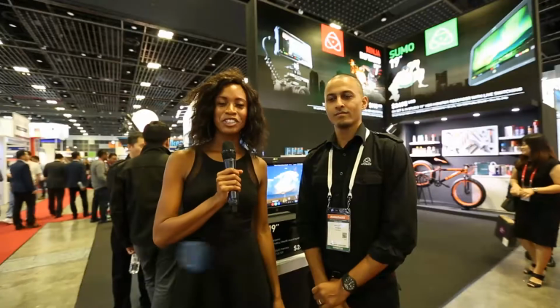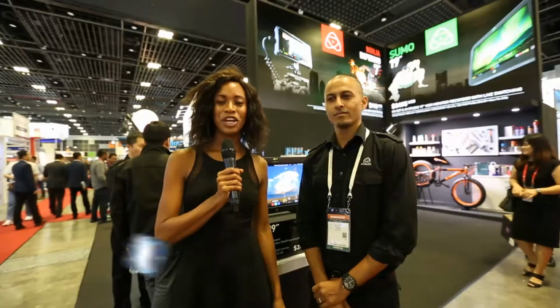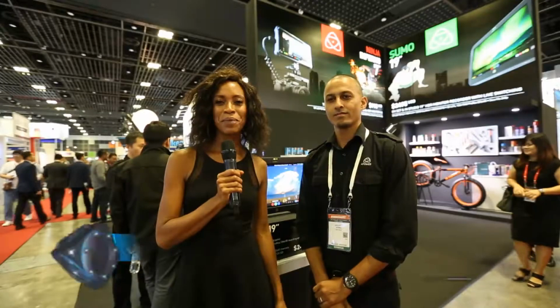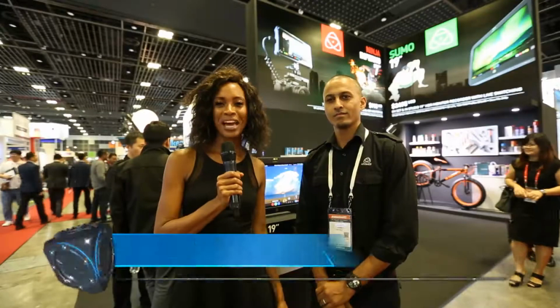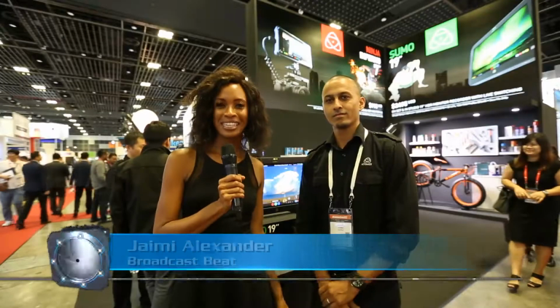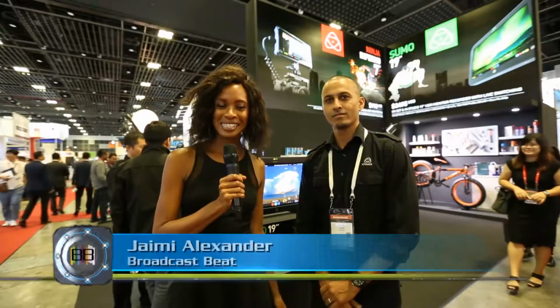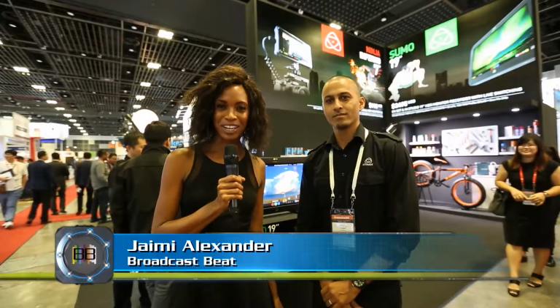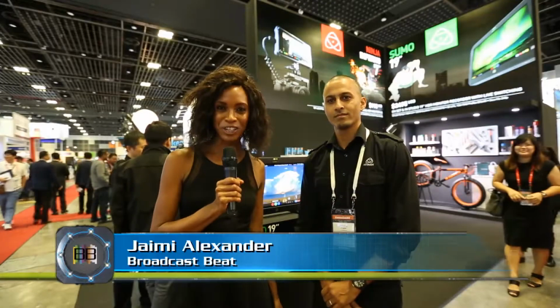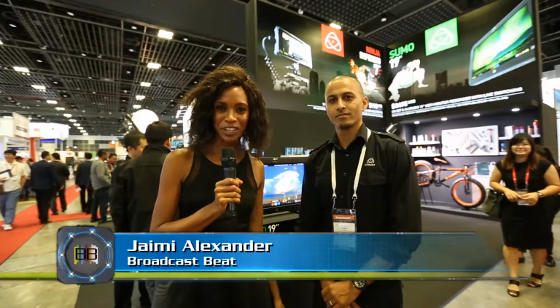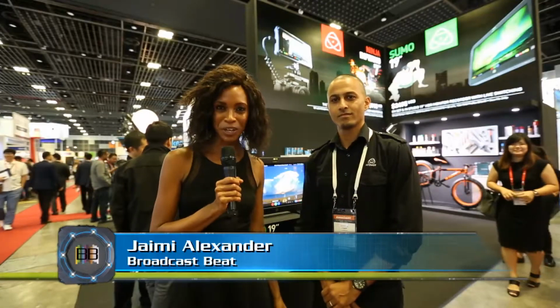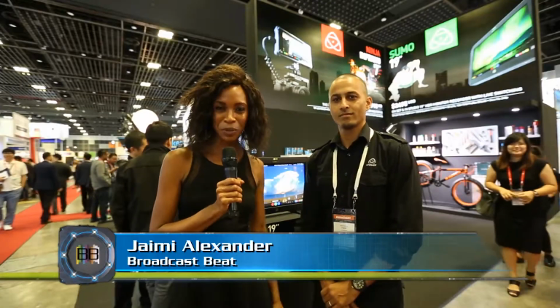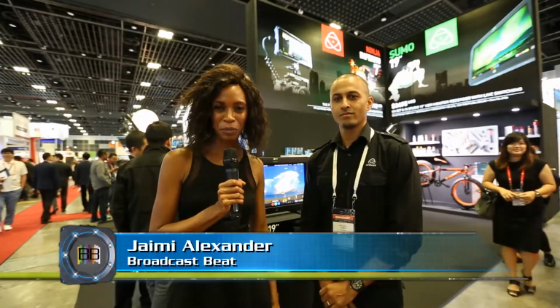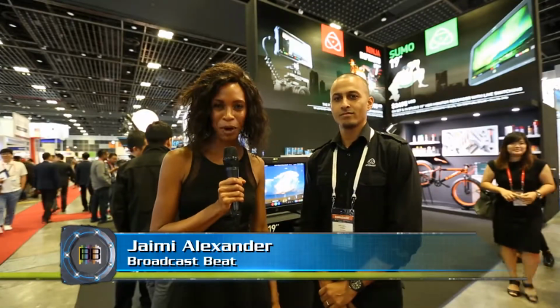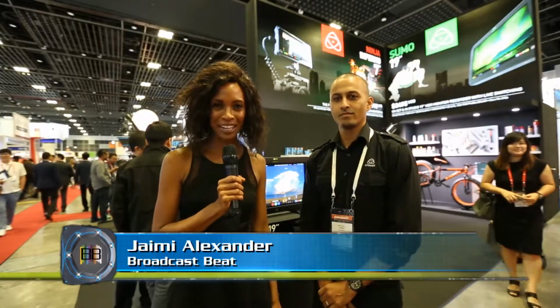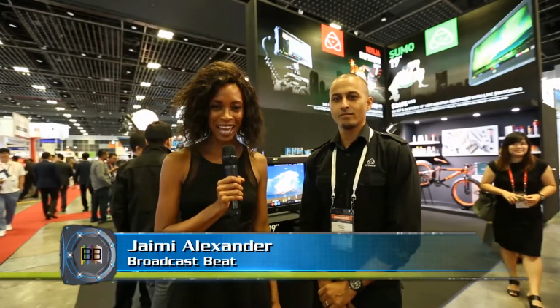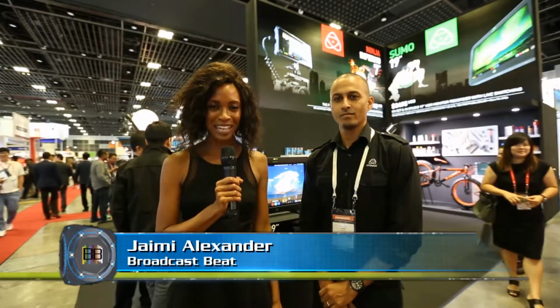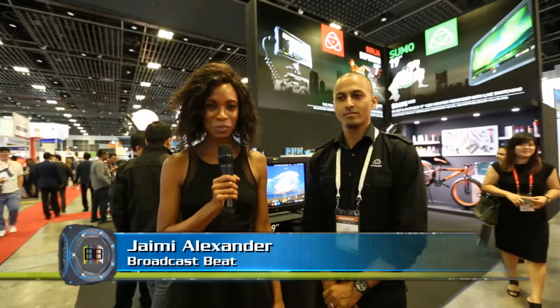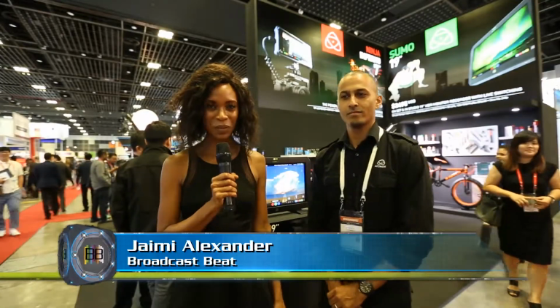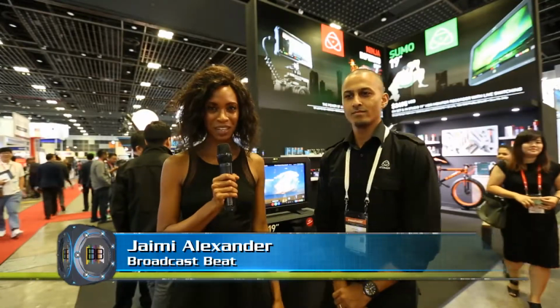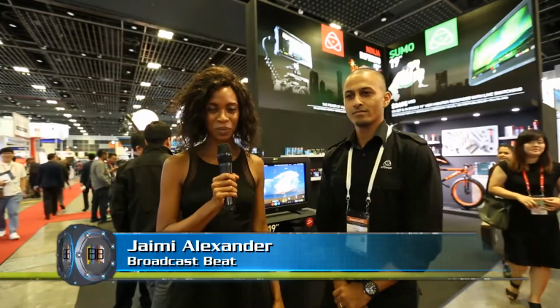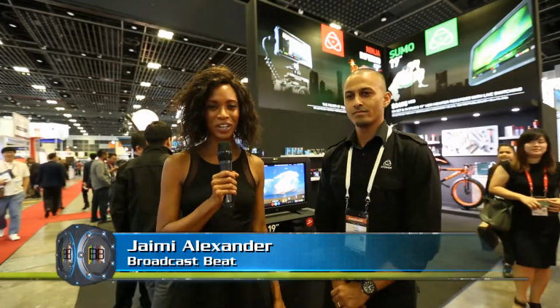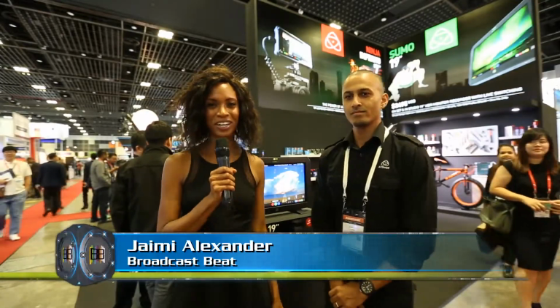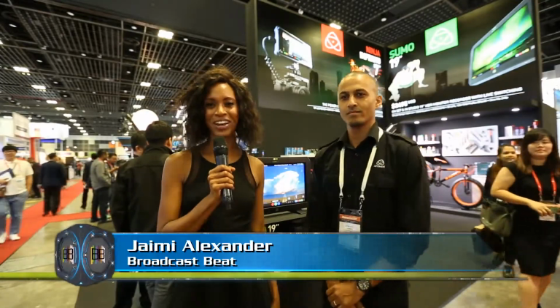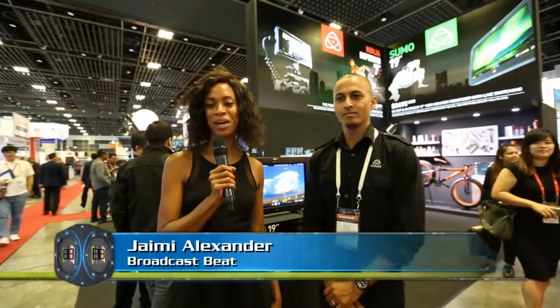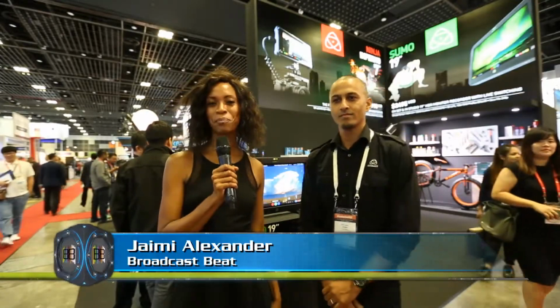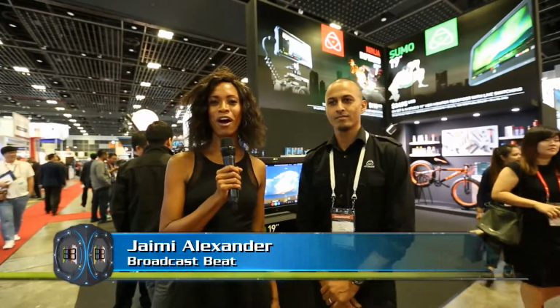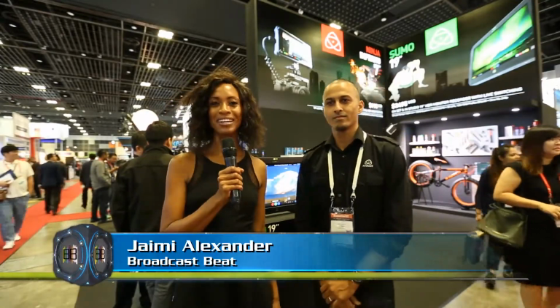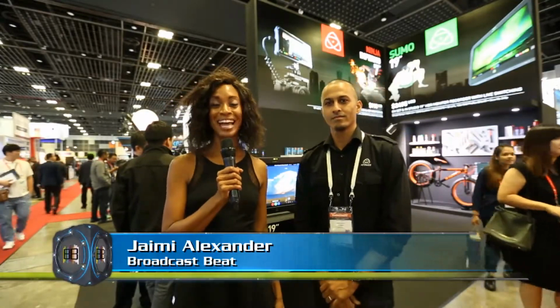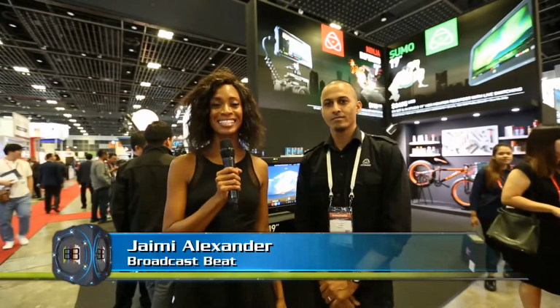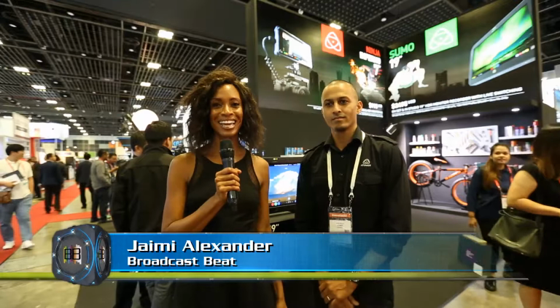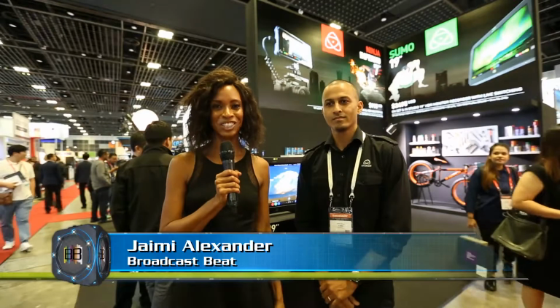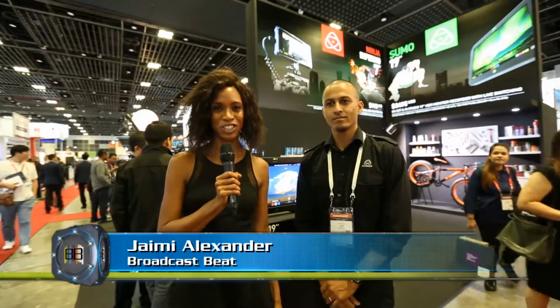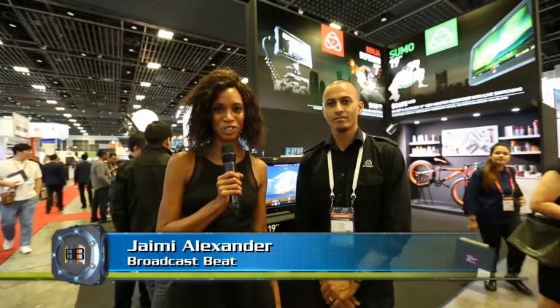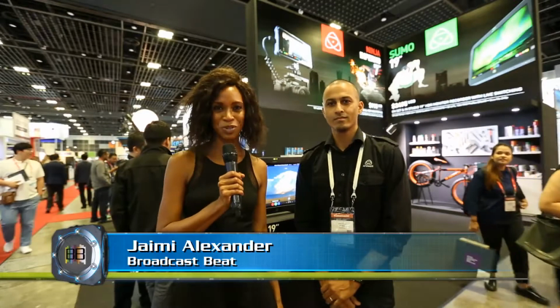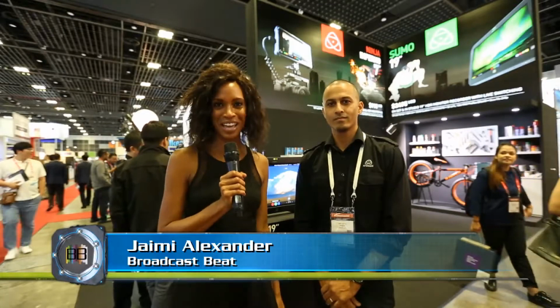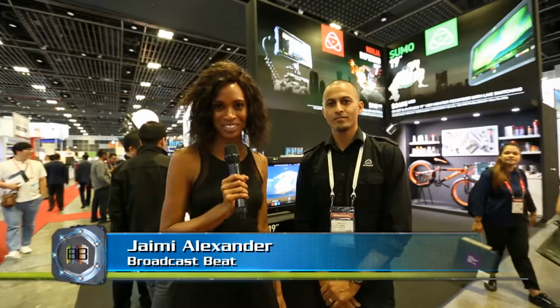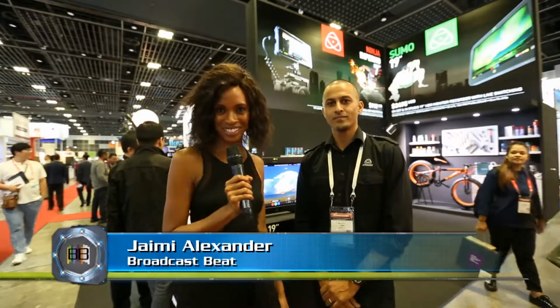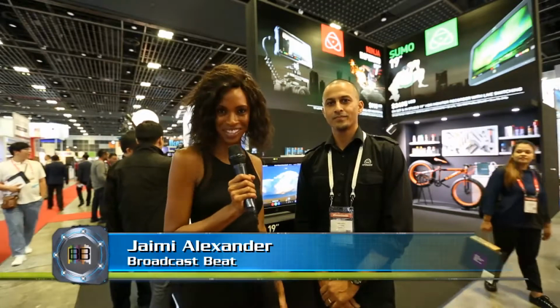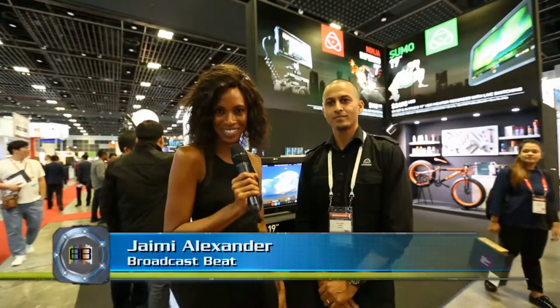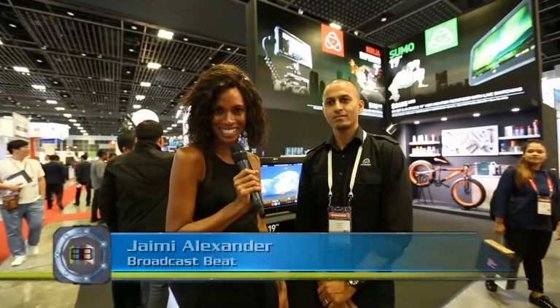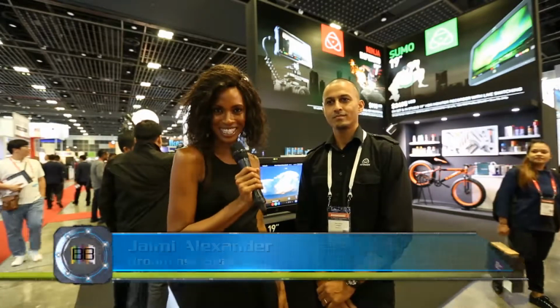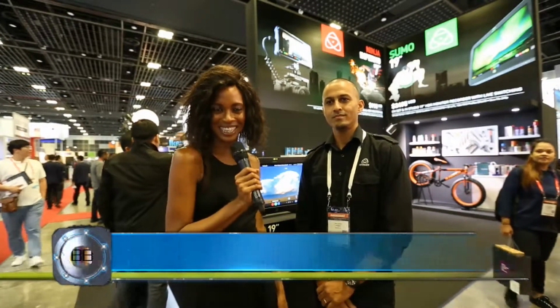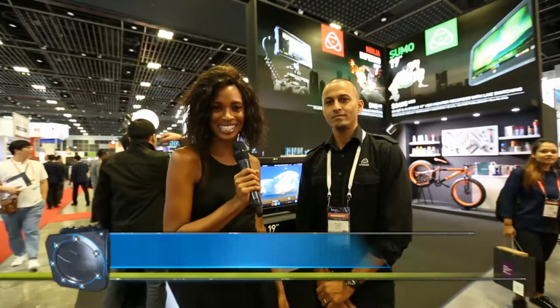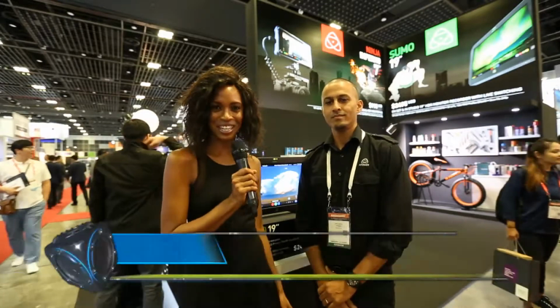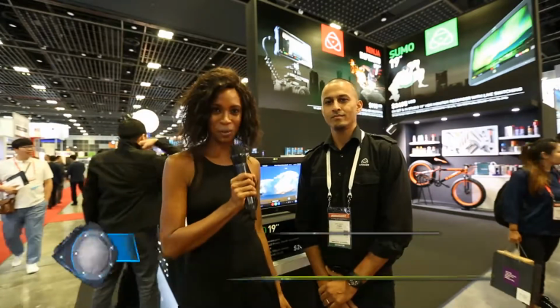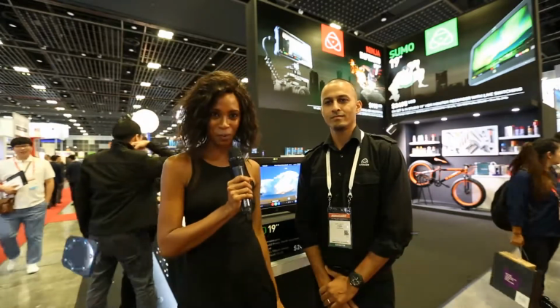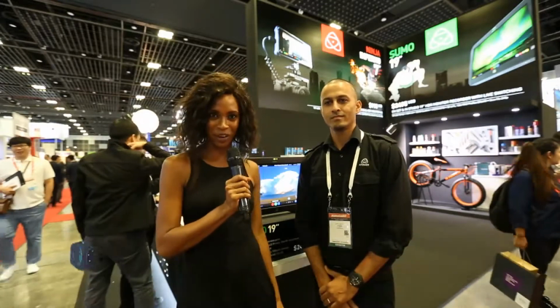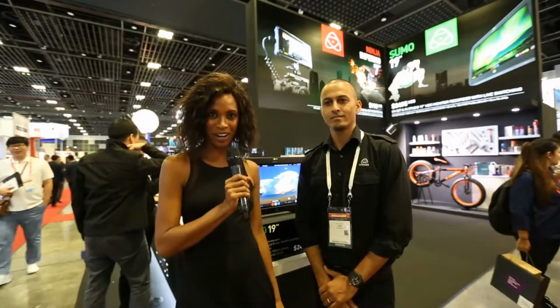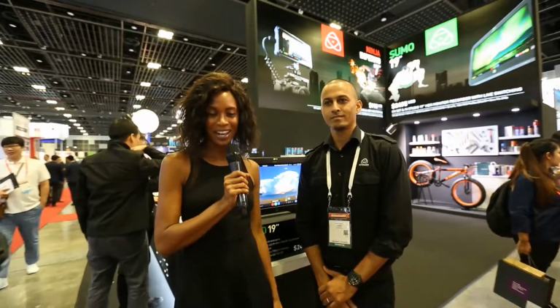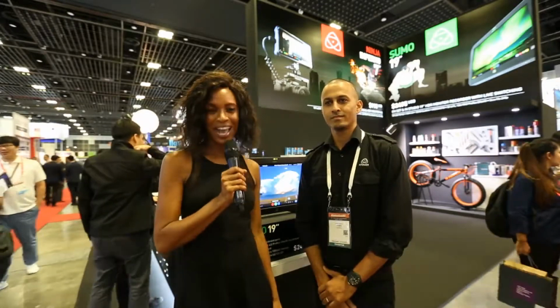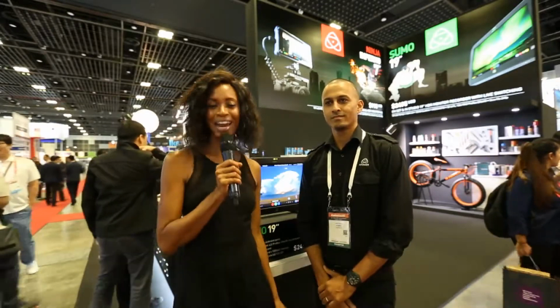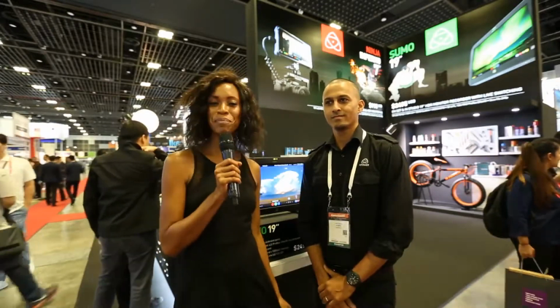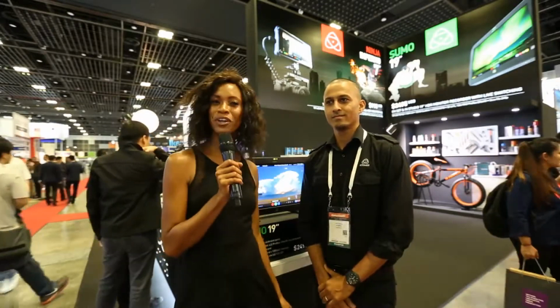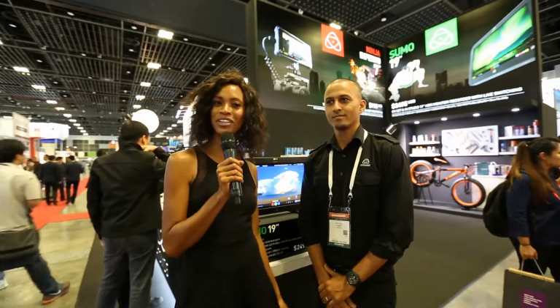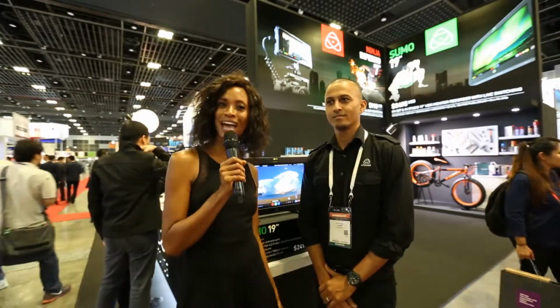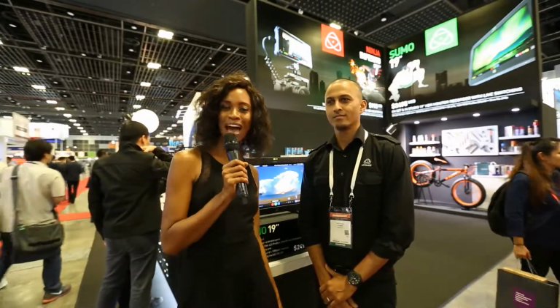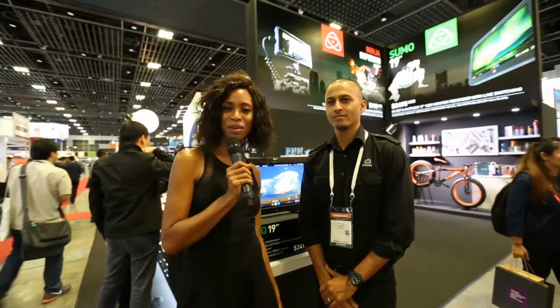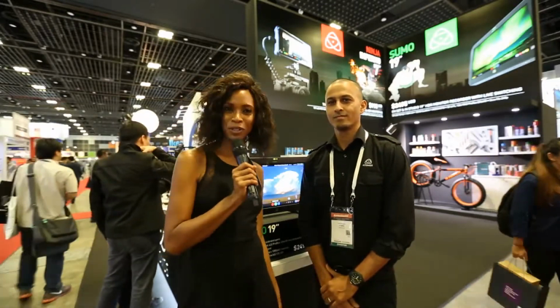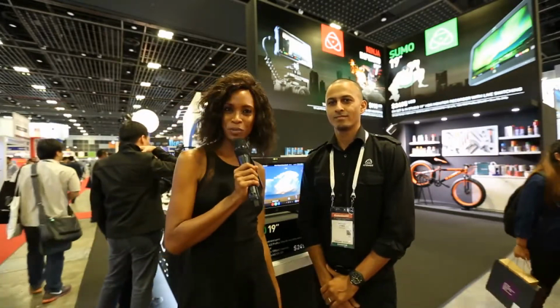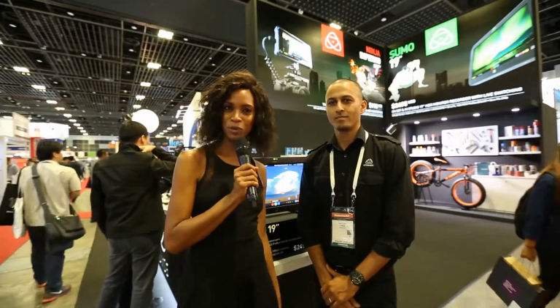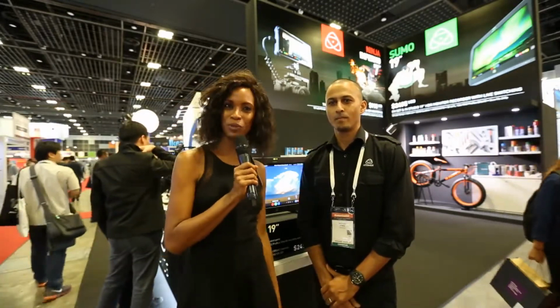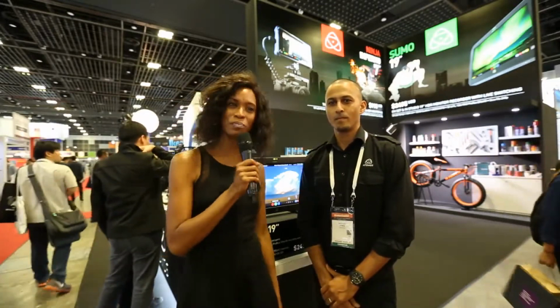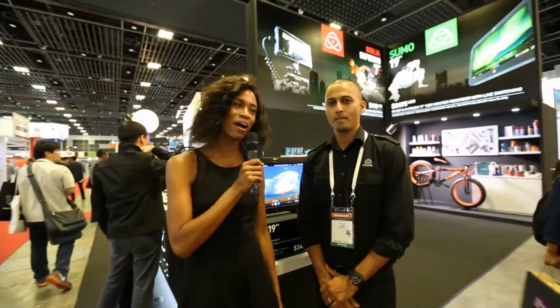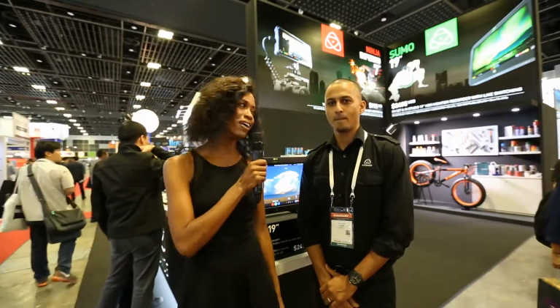Jamie Alexander here with Broadcast Beat. We're here at Broadcast Asia 2017 in Singapore and I'm here at the Atomos booth with Mark.